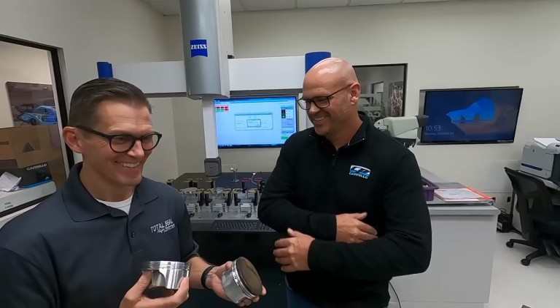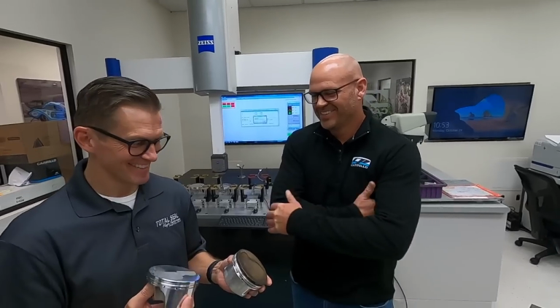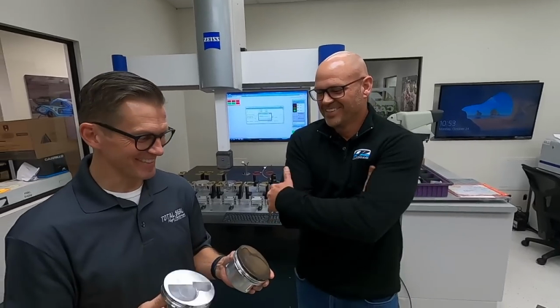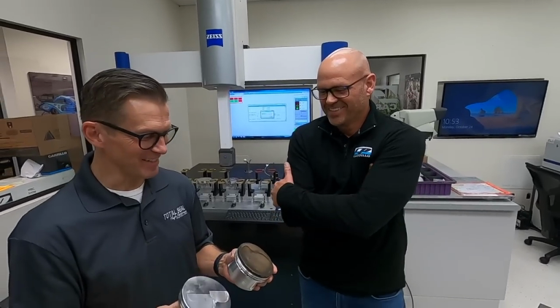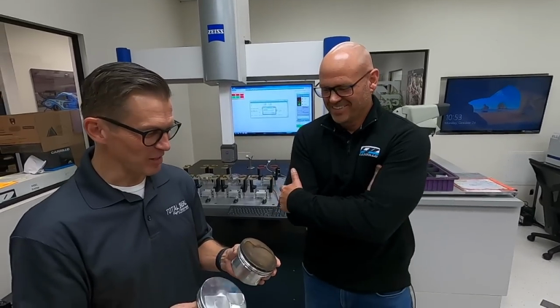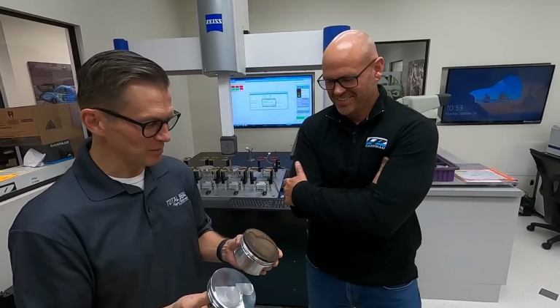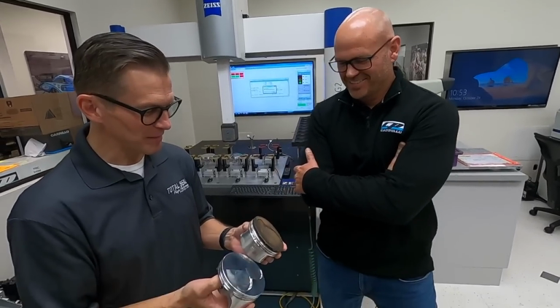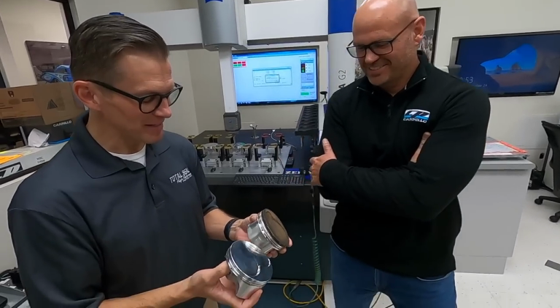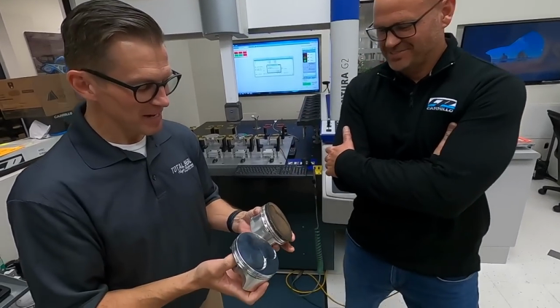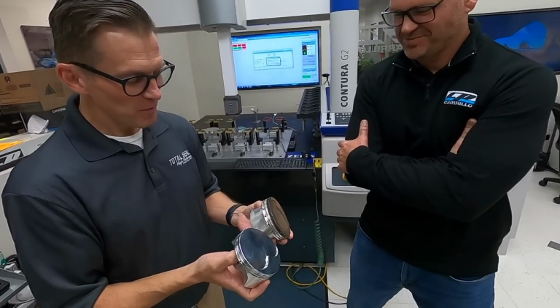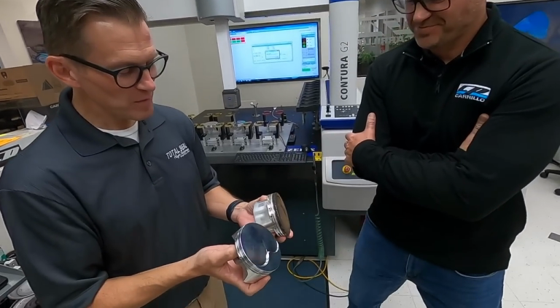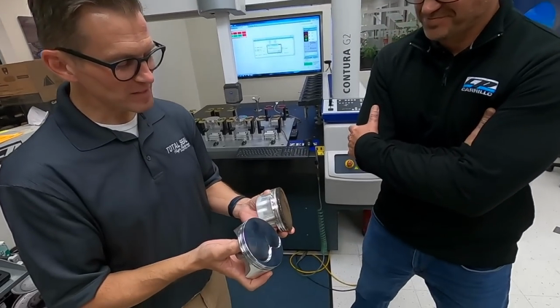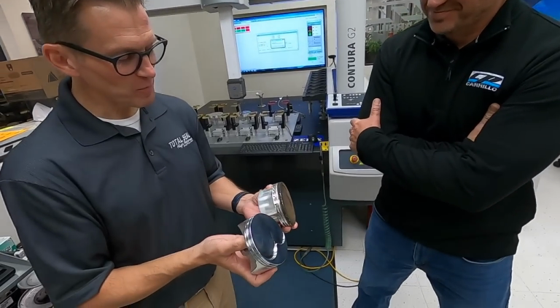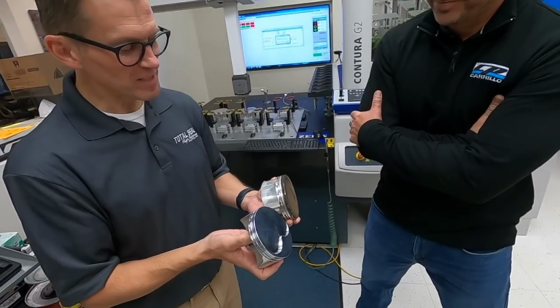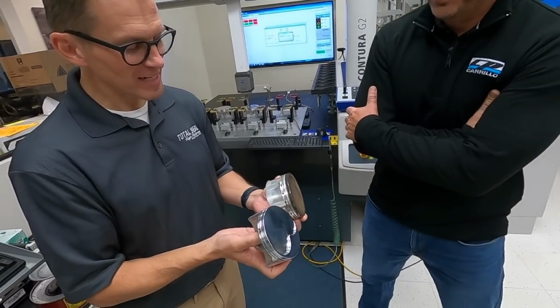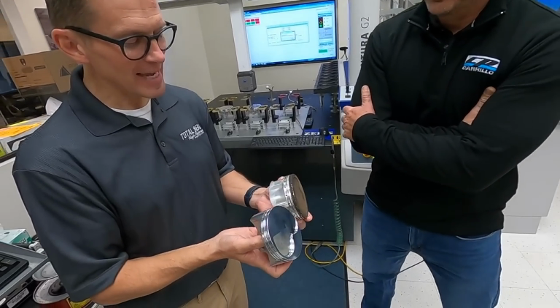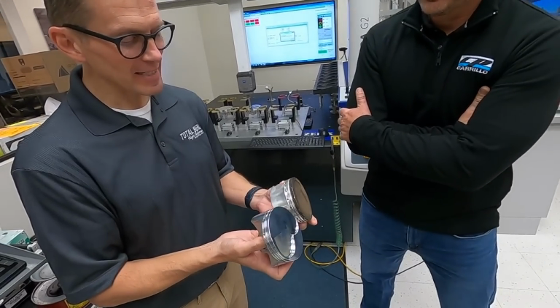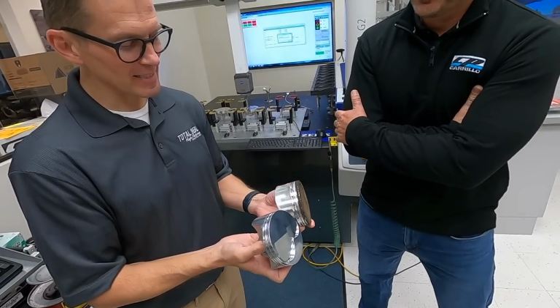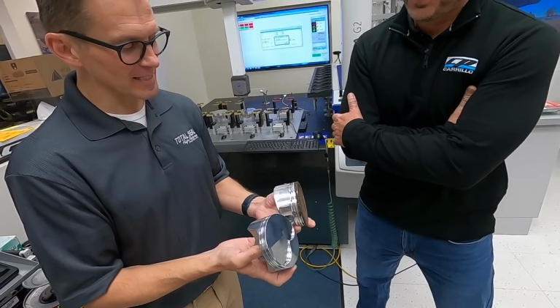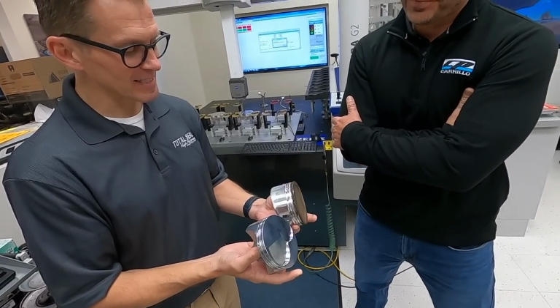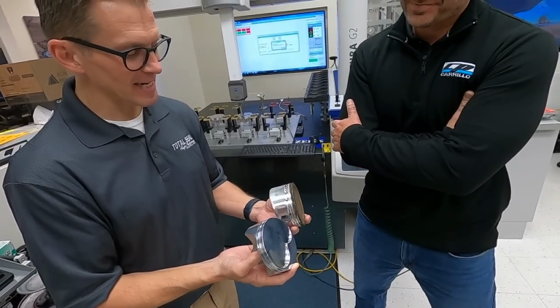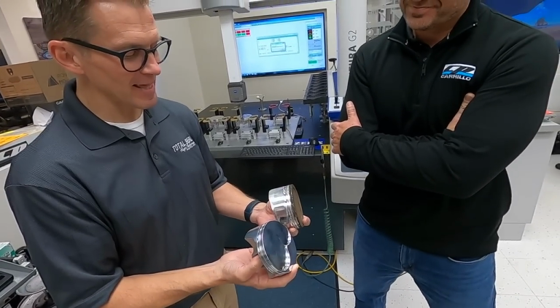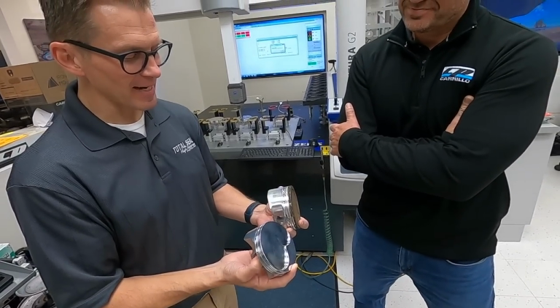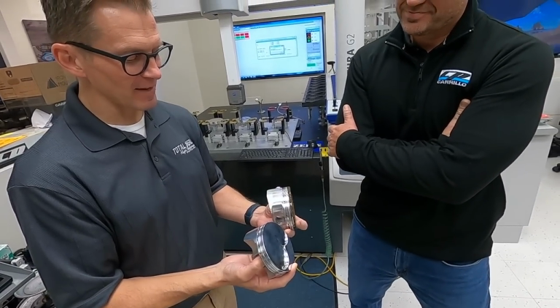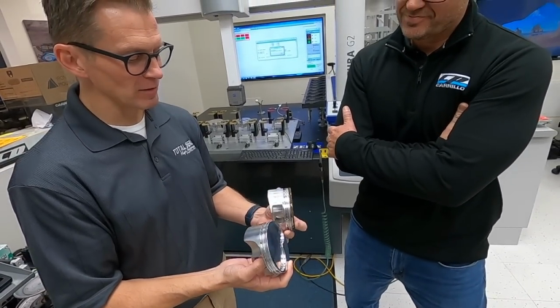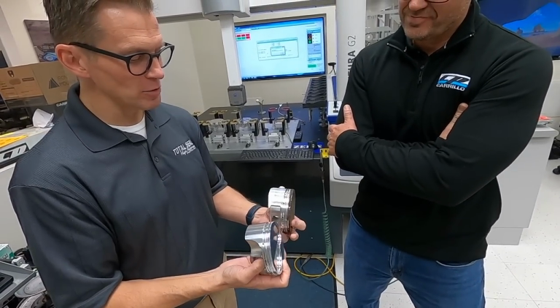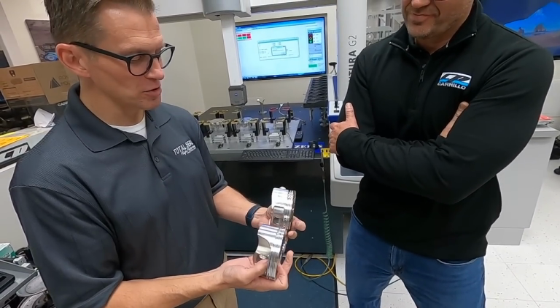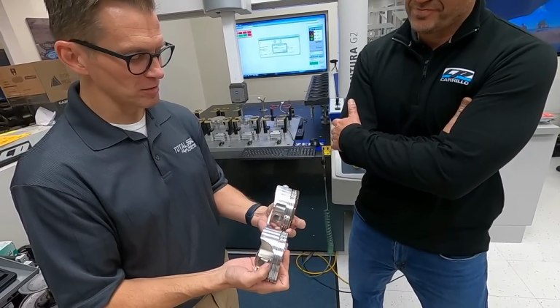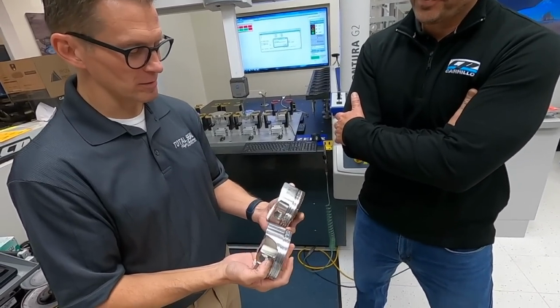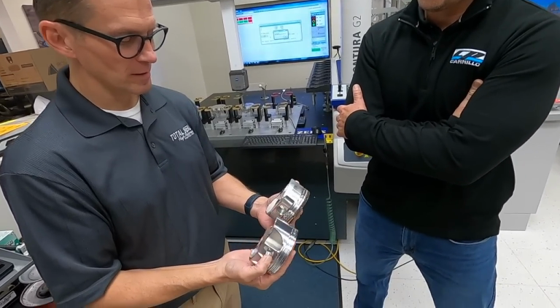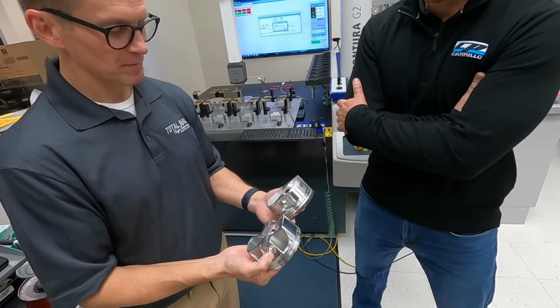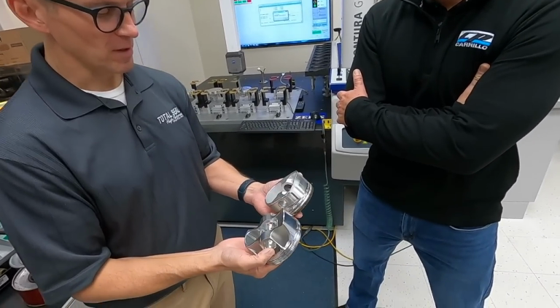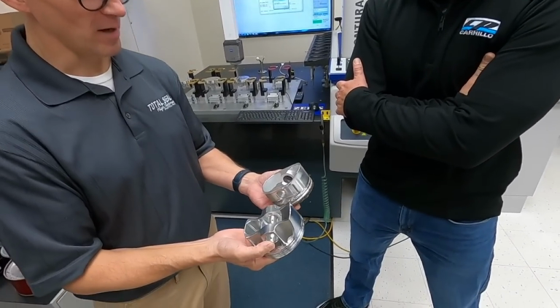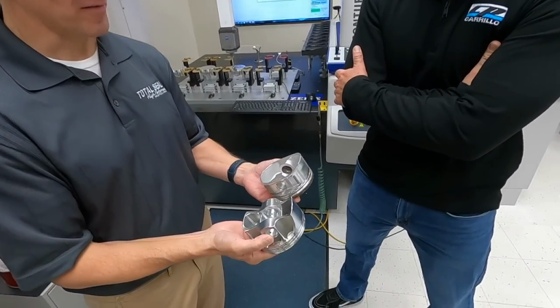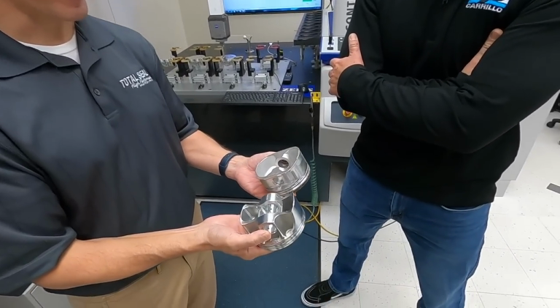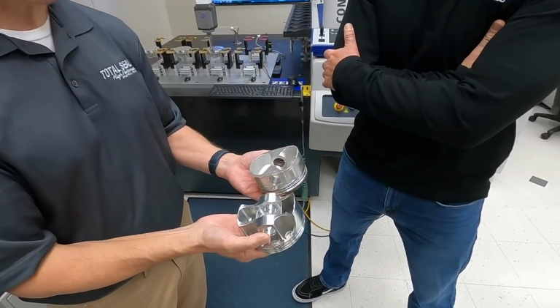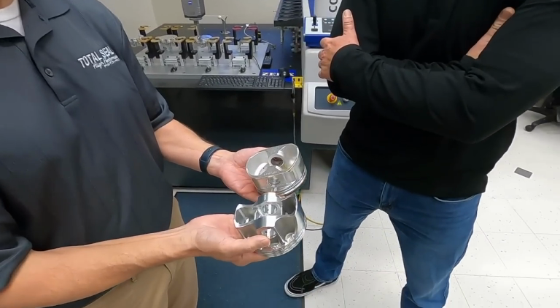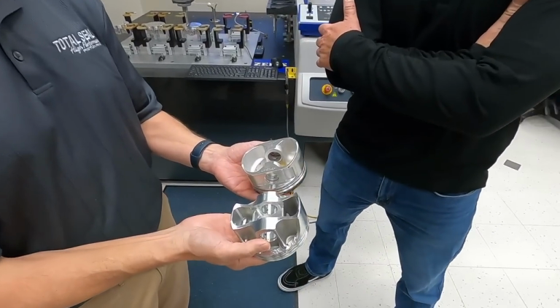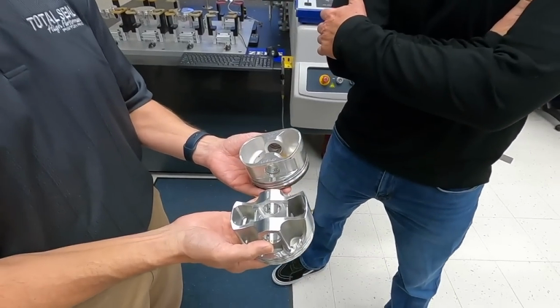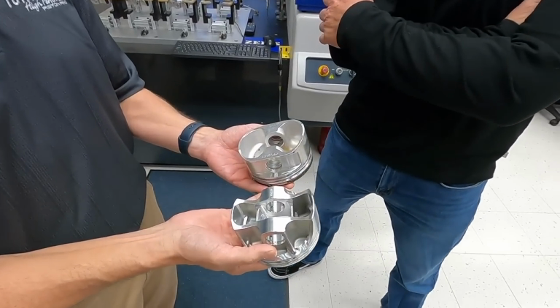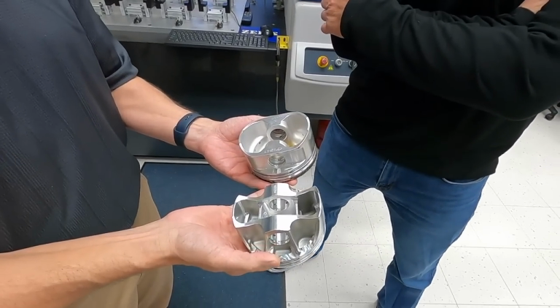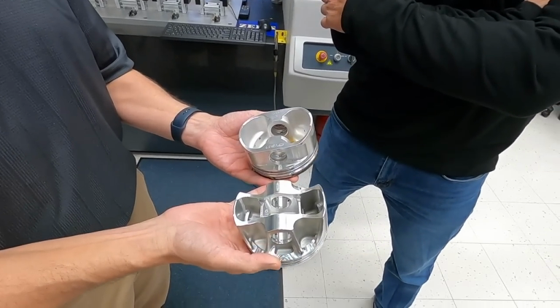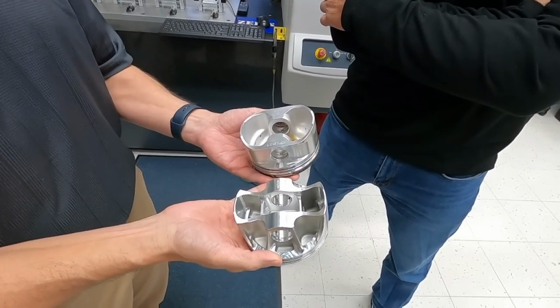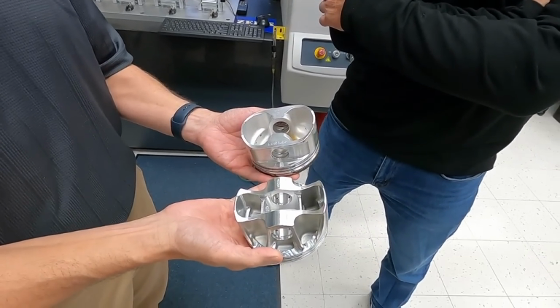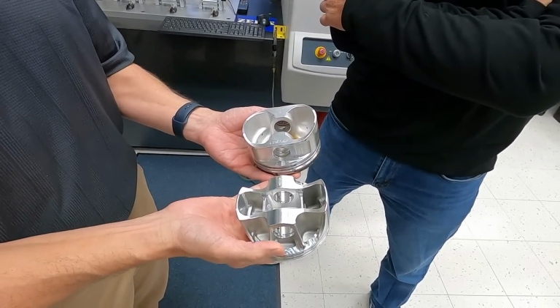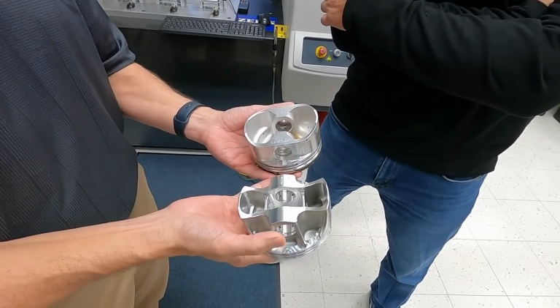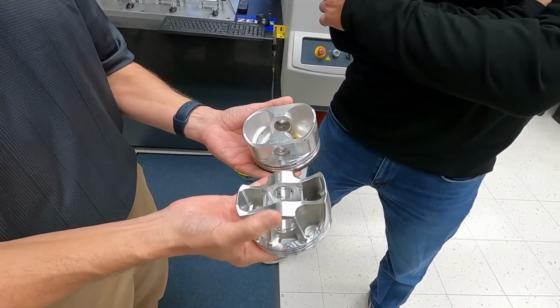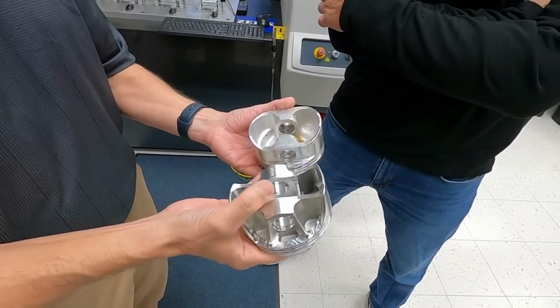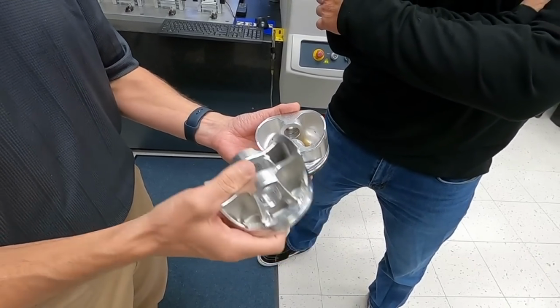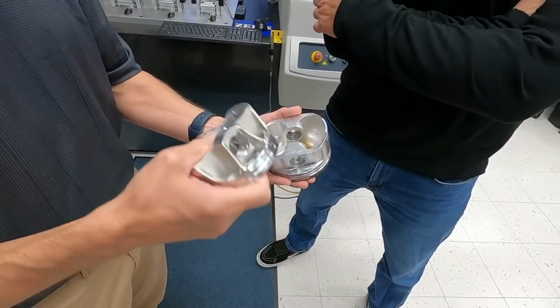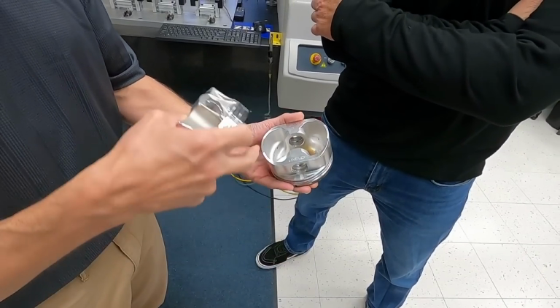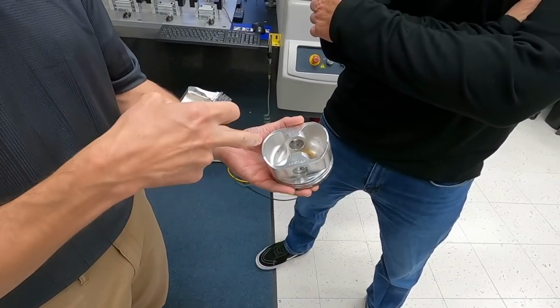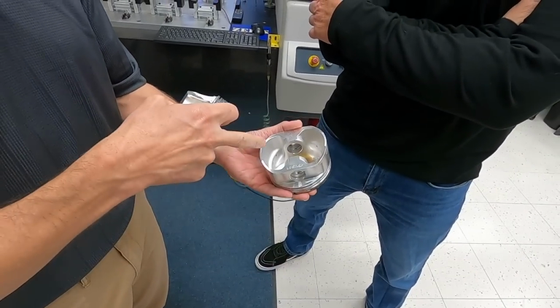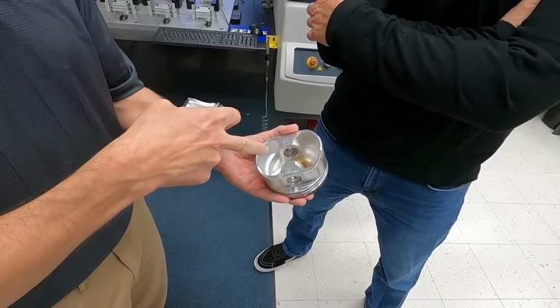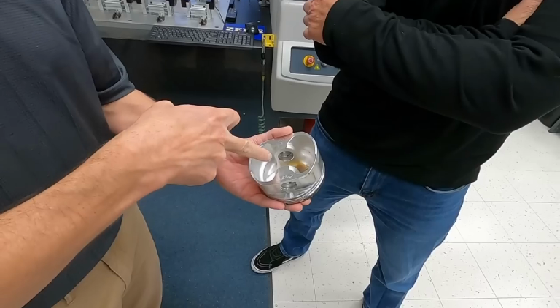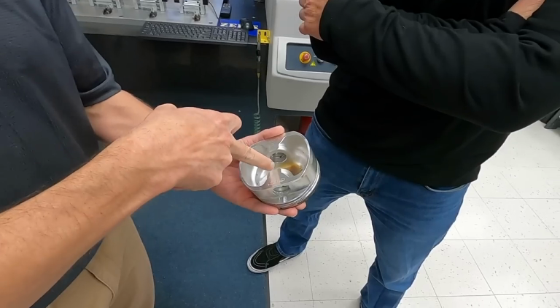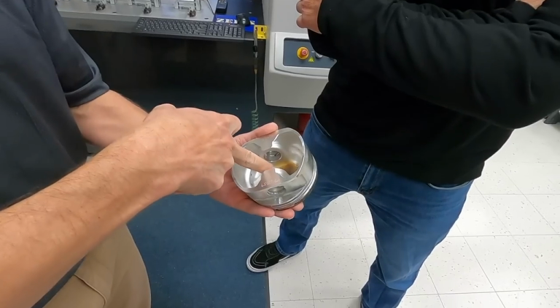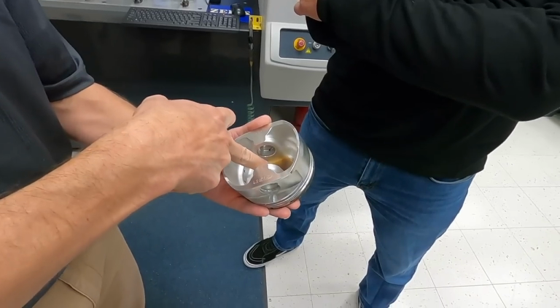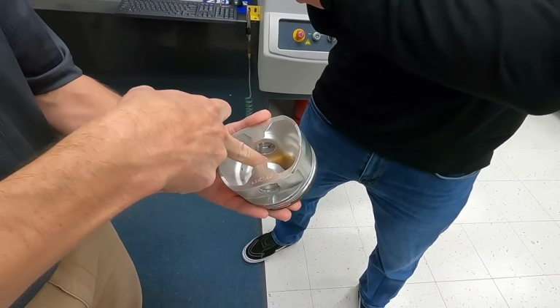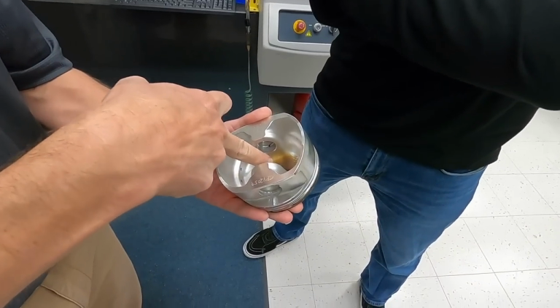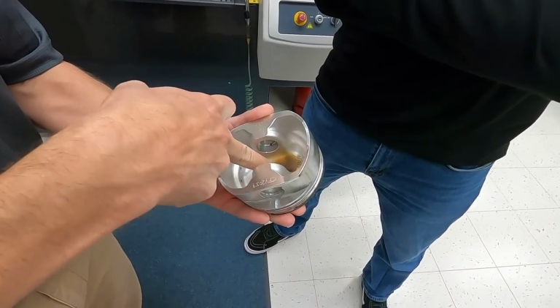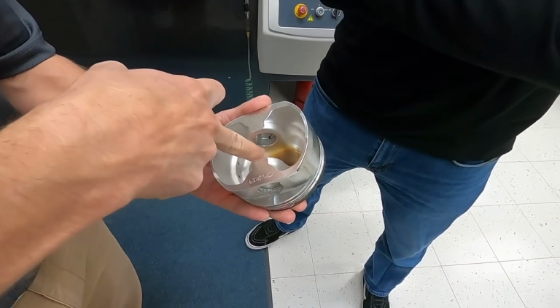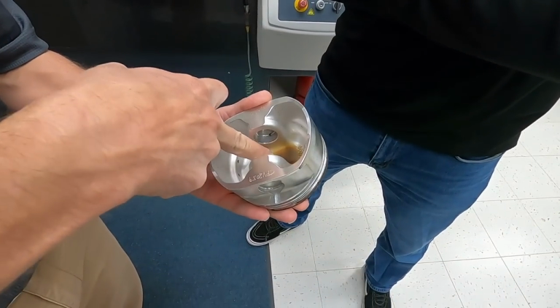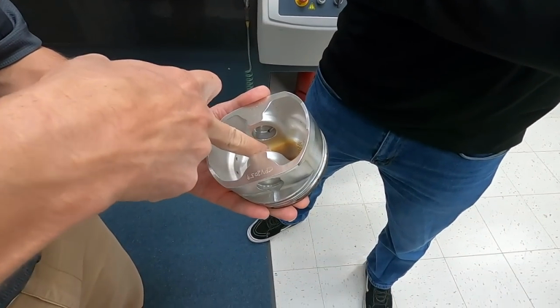What's neat is seeing that evolution of technology over time — now with this type of piston design...